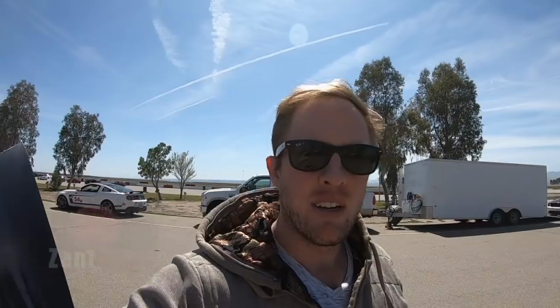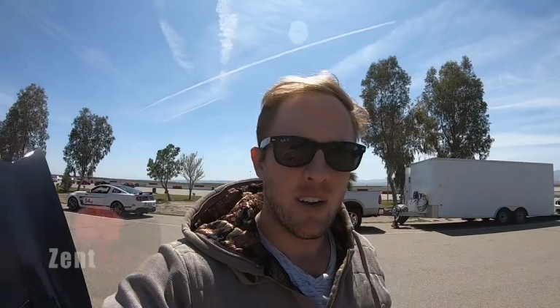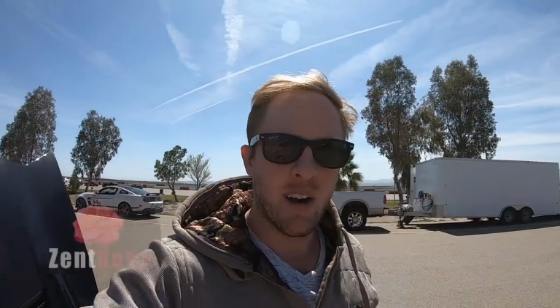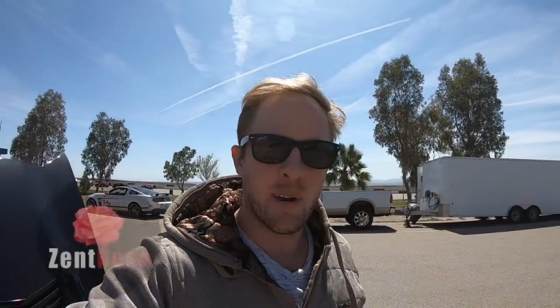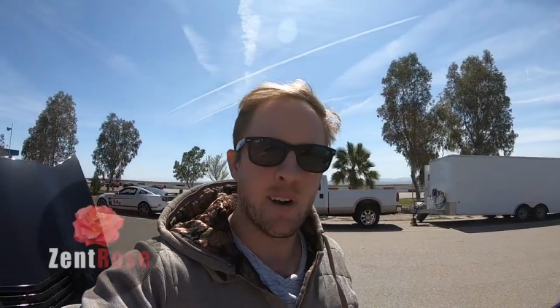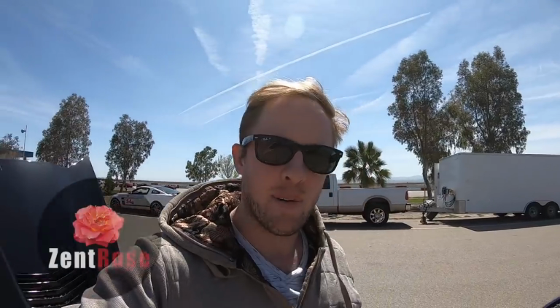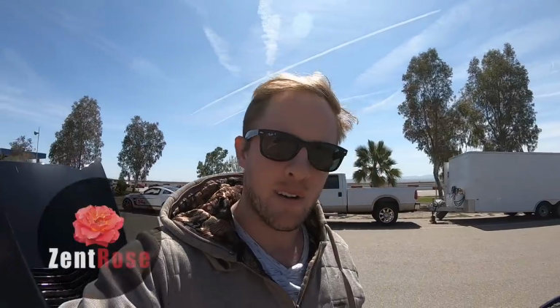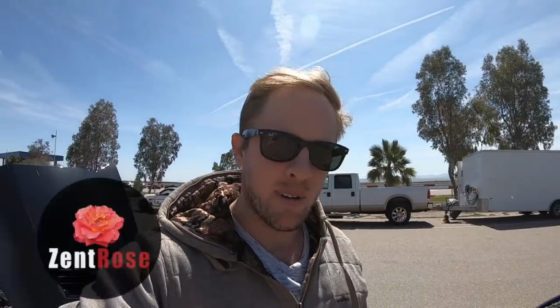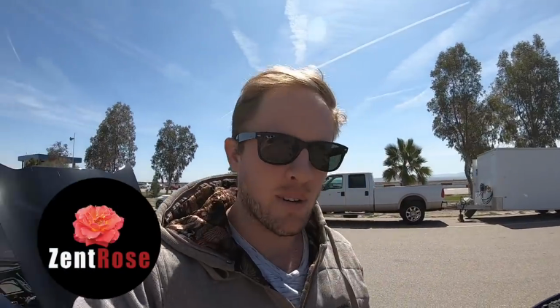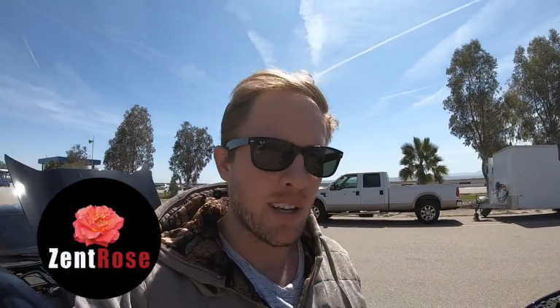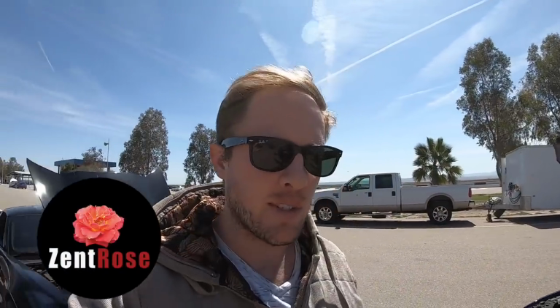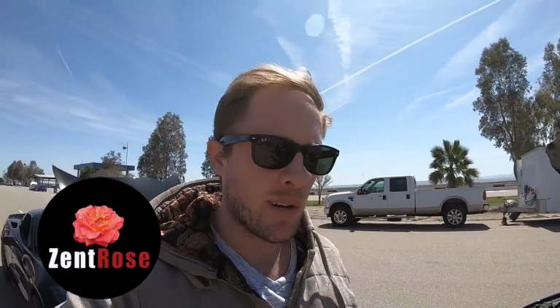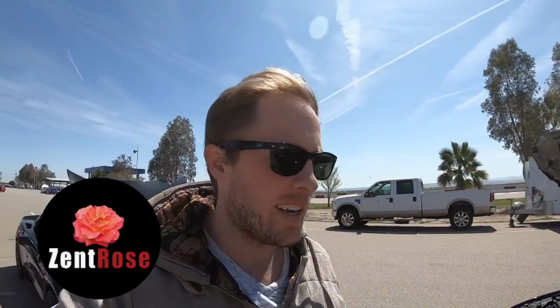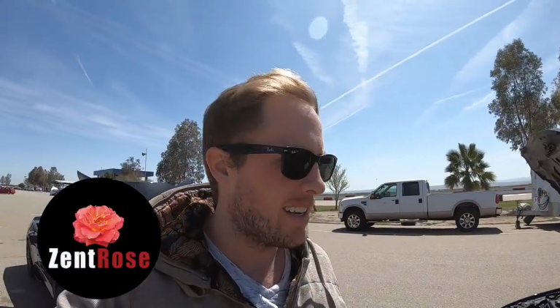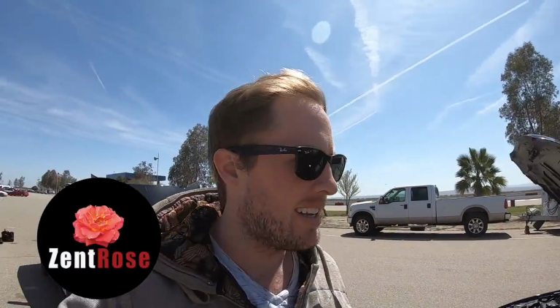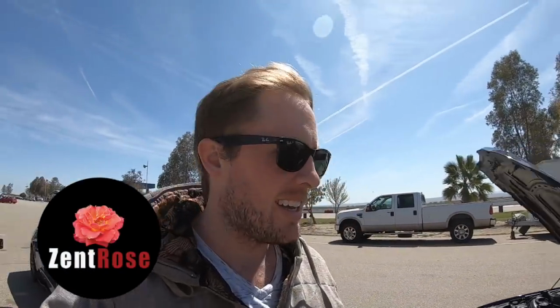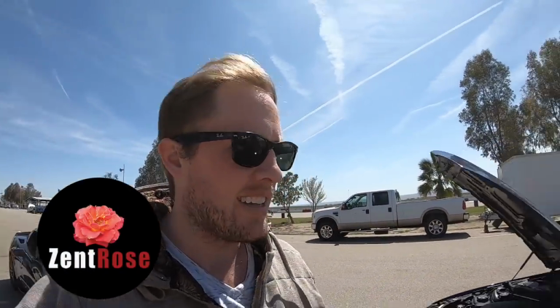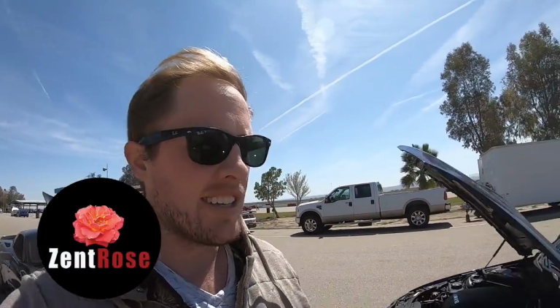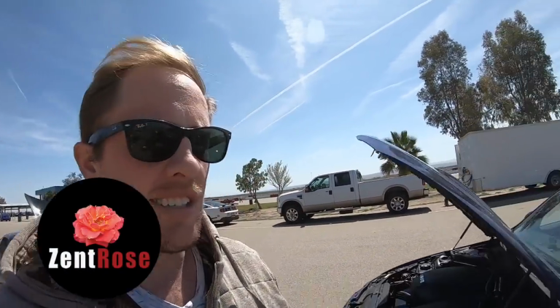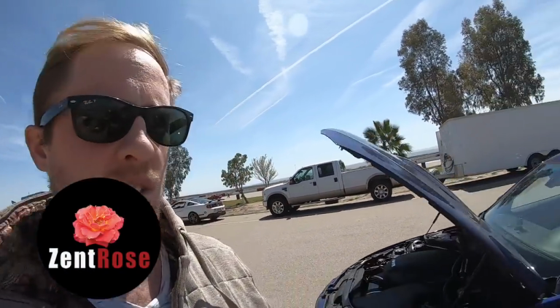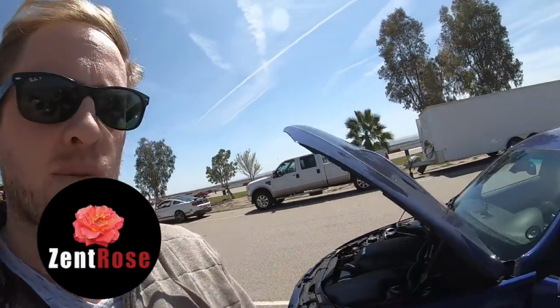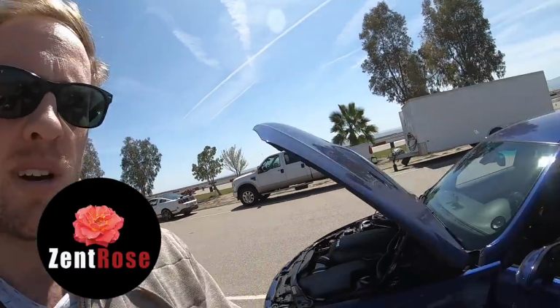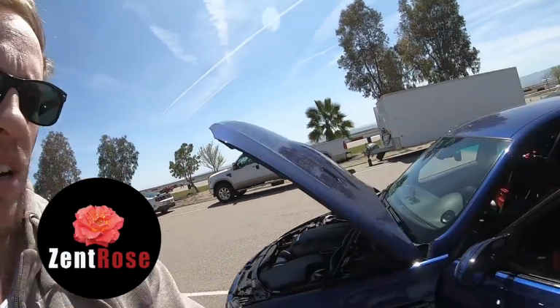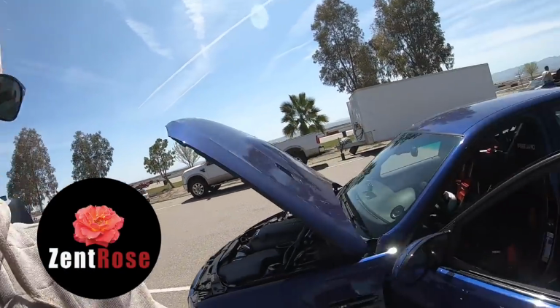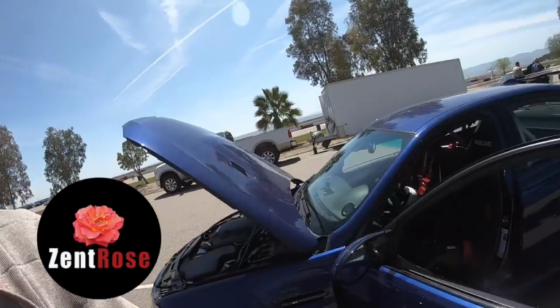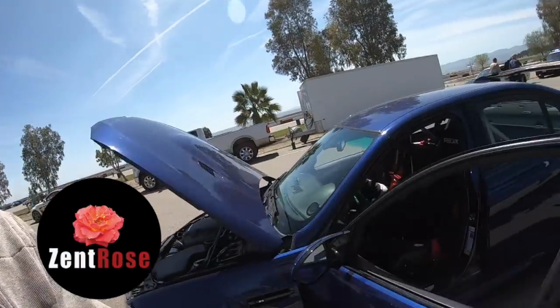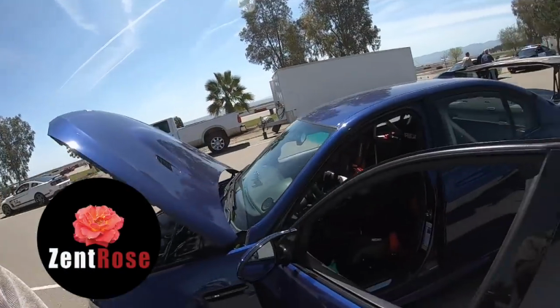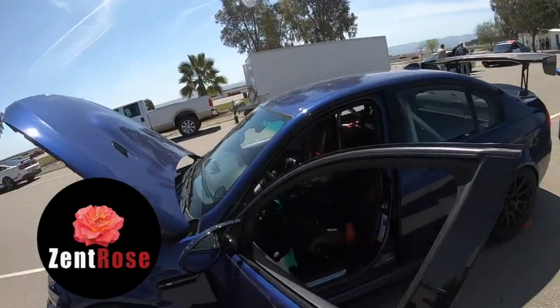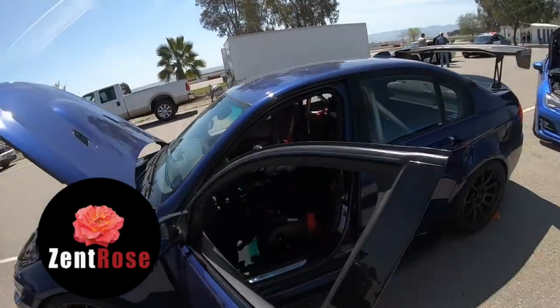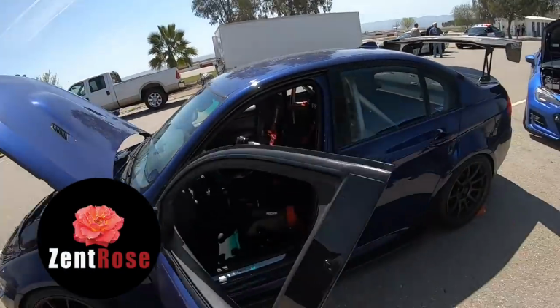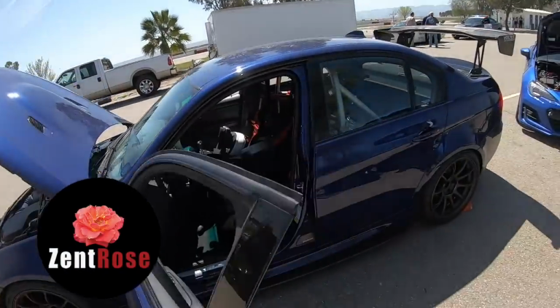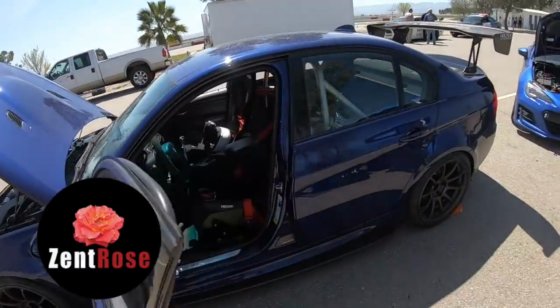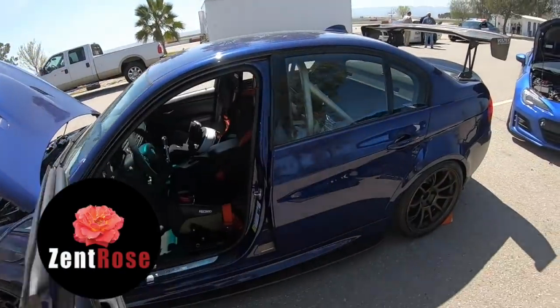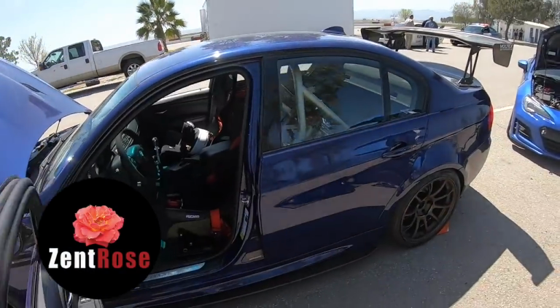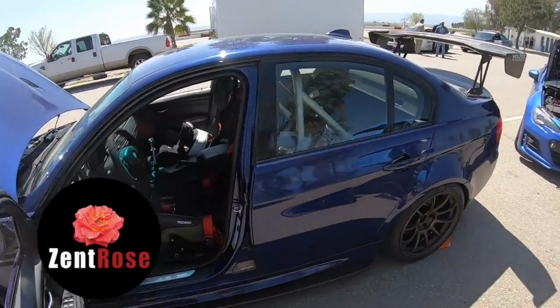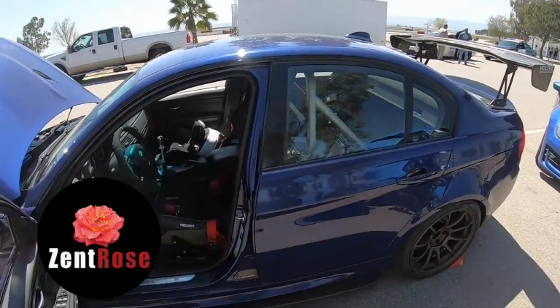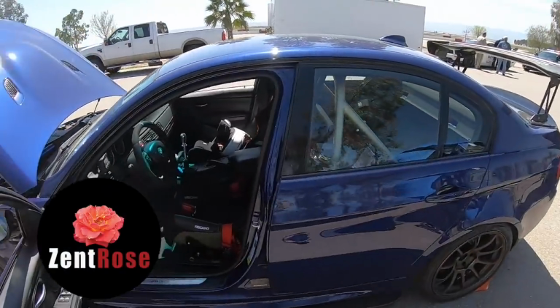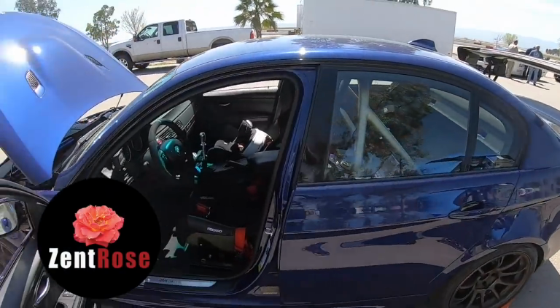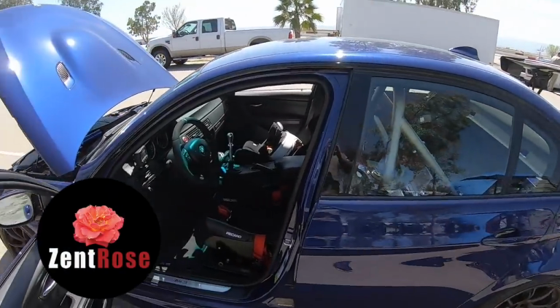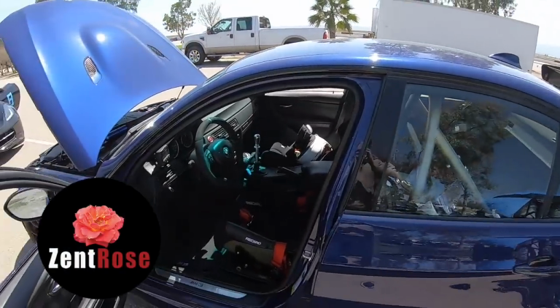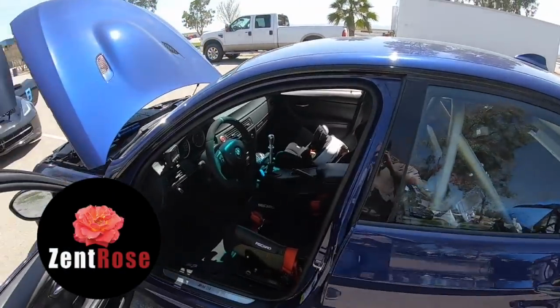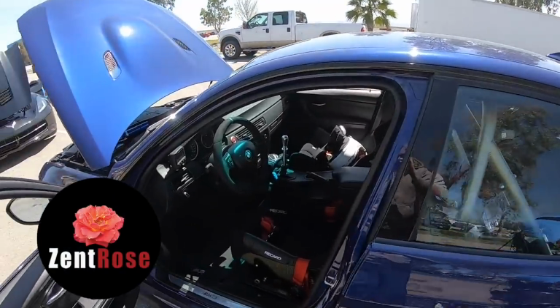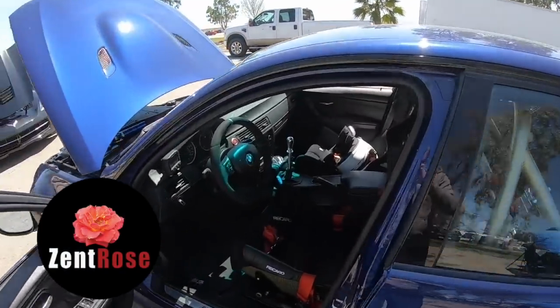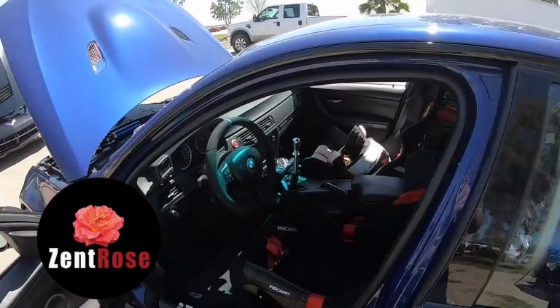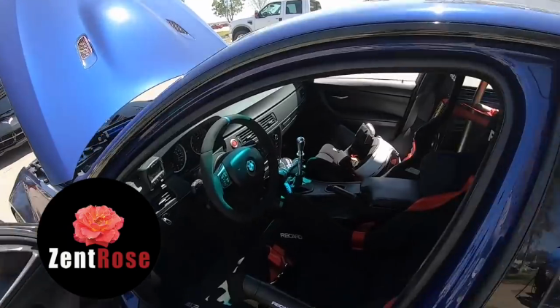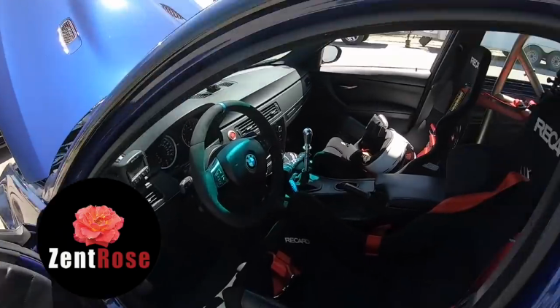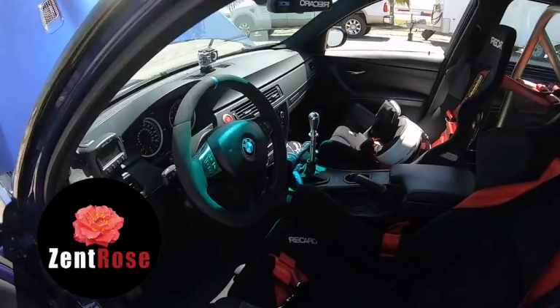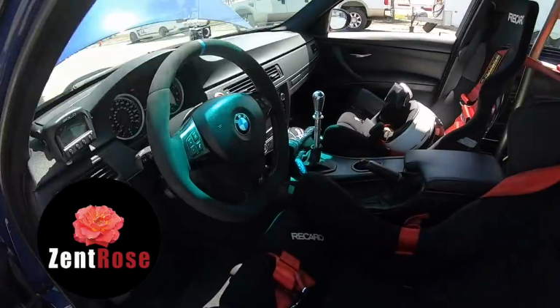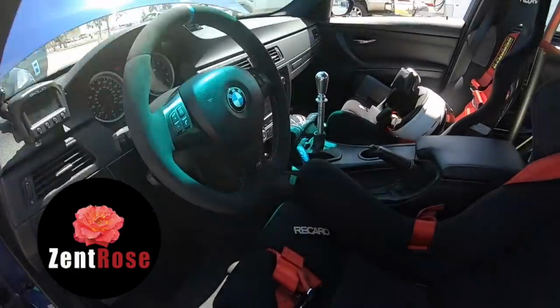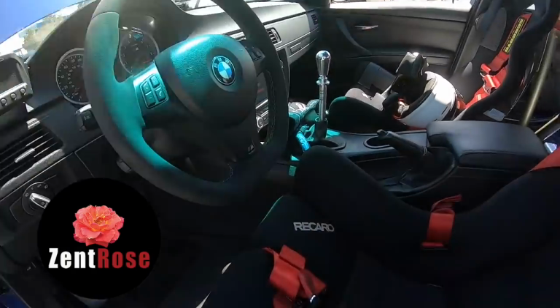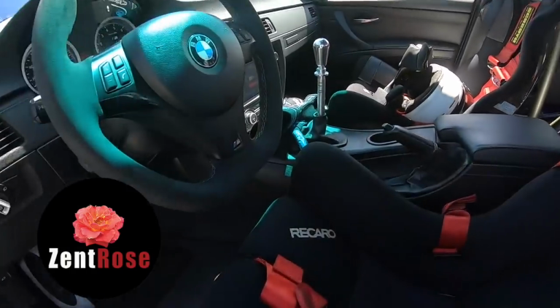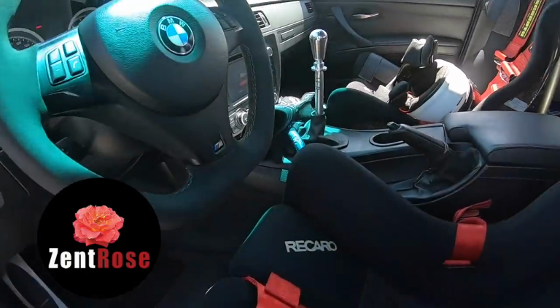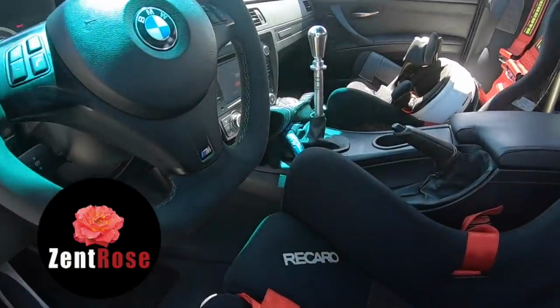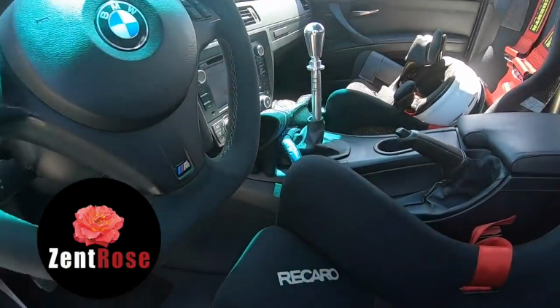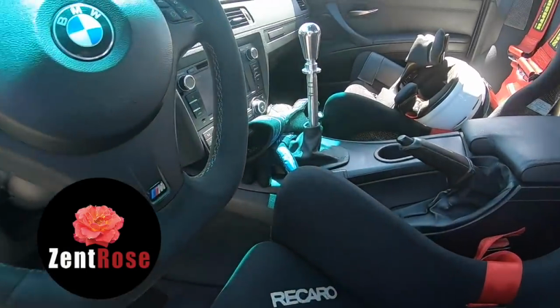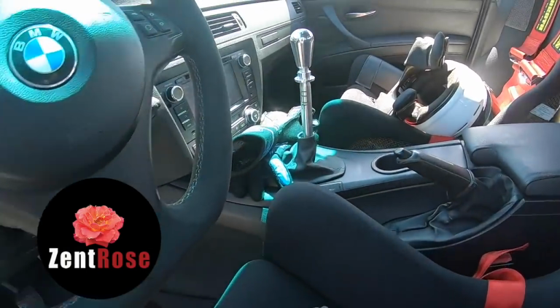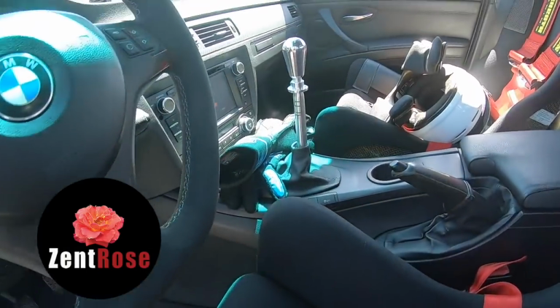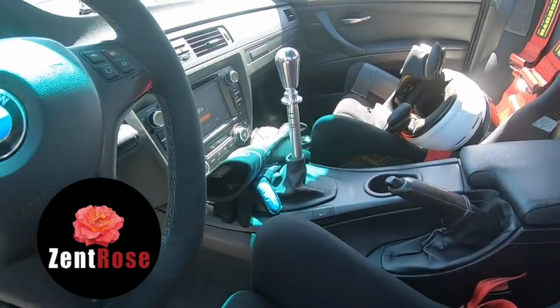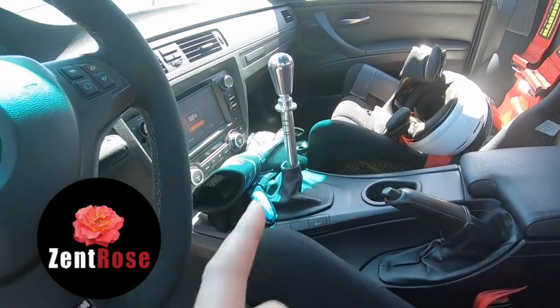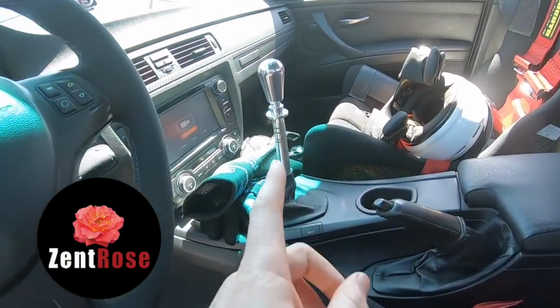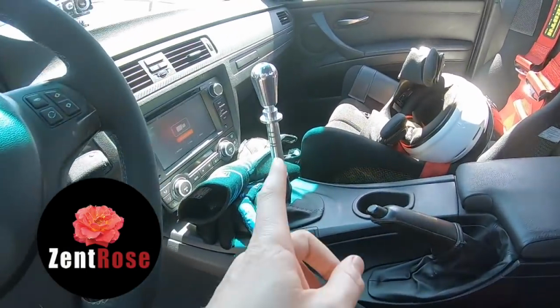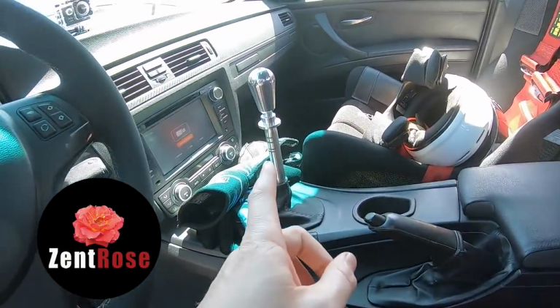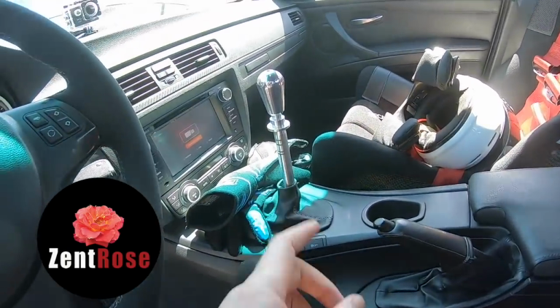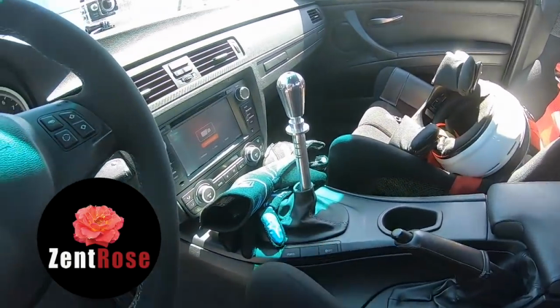We're here at Buttonwillow Raceway, and this is Ron's M3. It's an E90 M3, manual transmission.